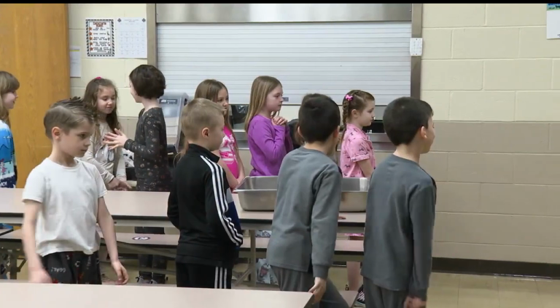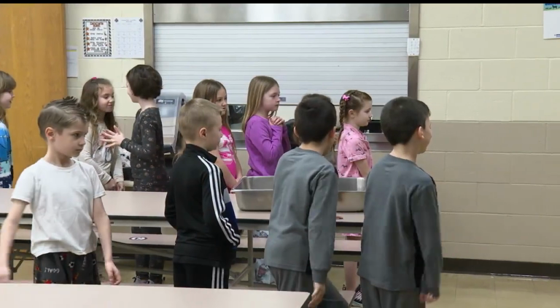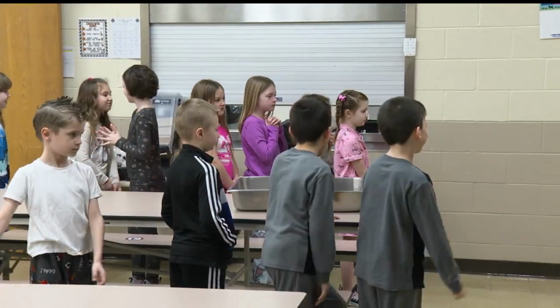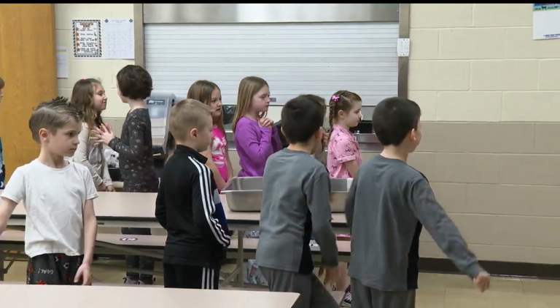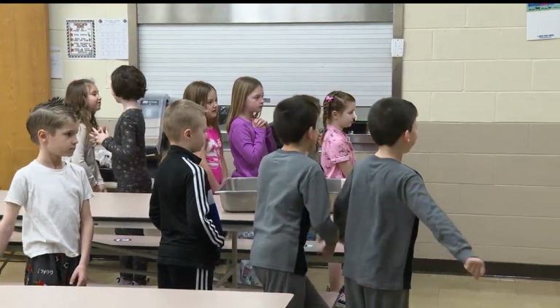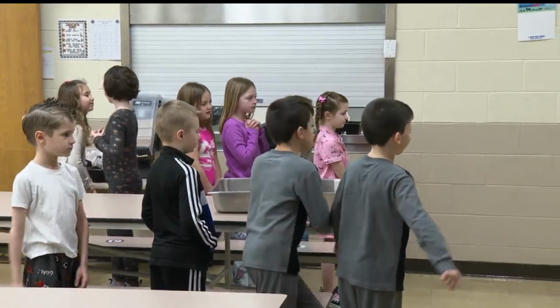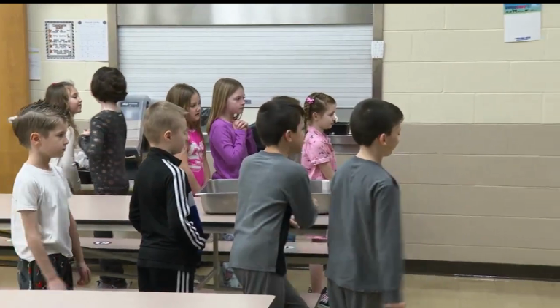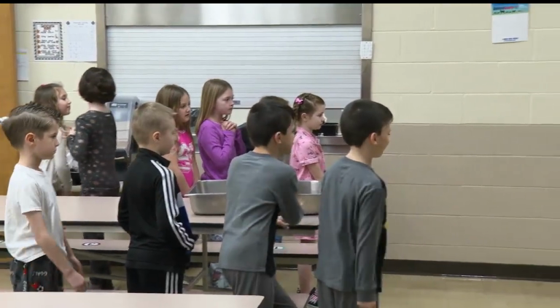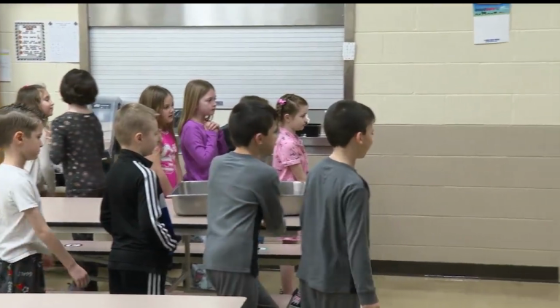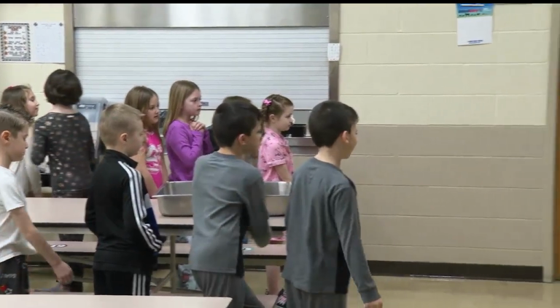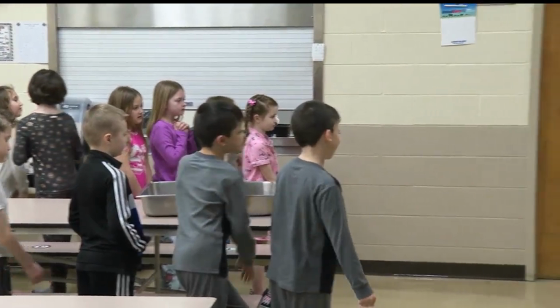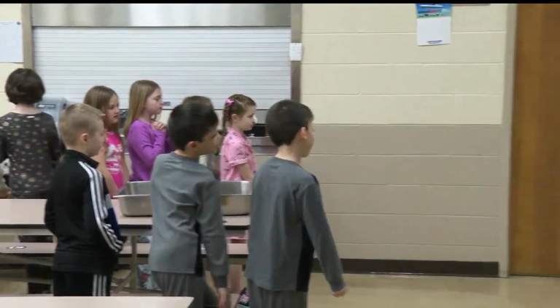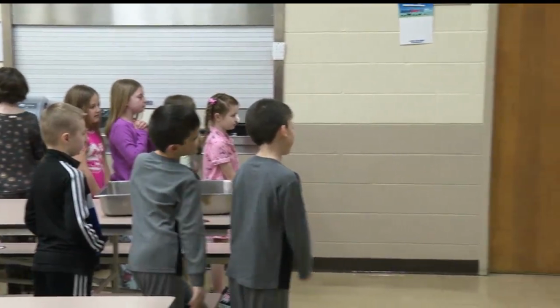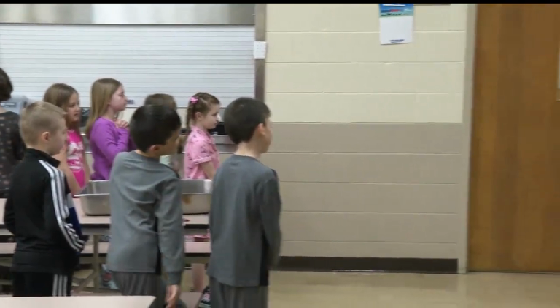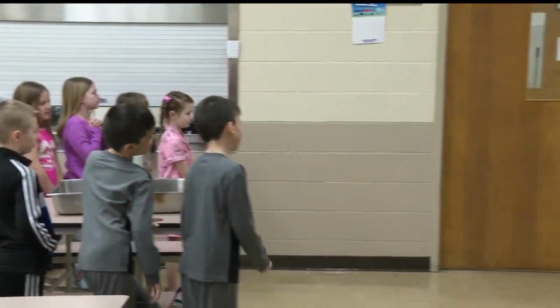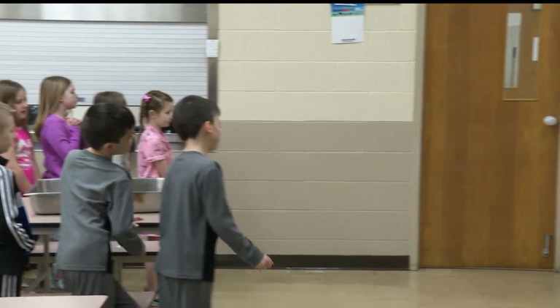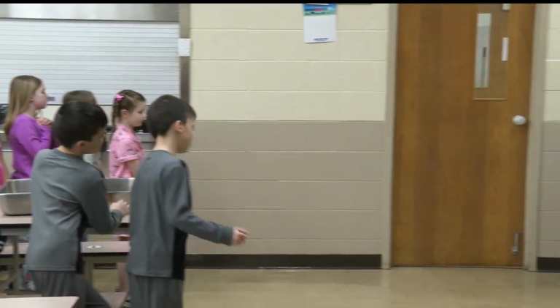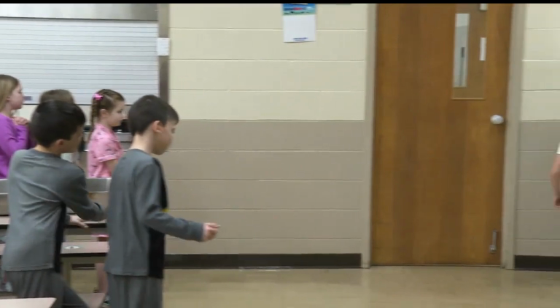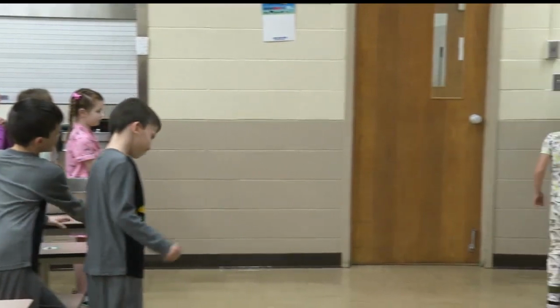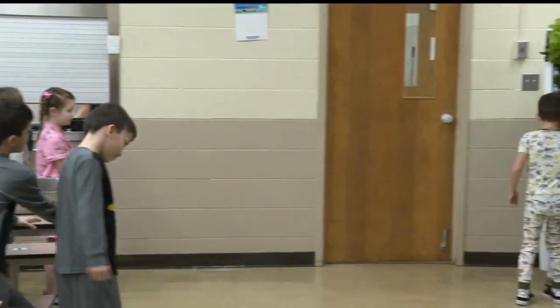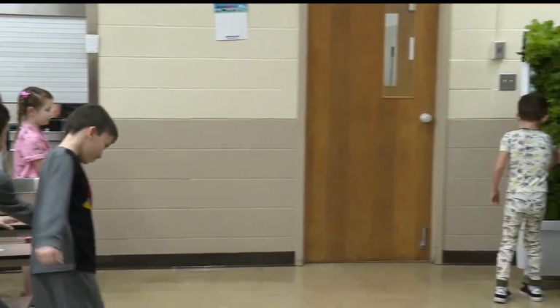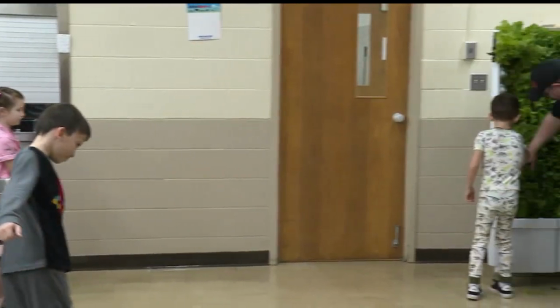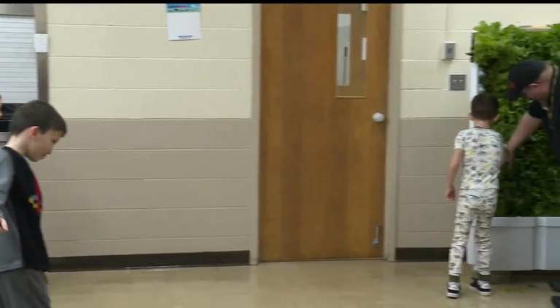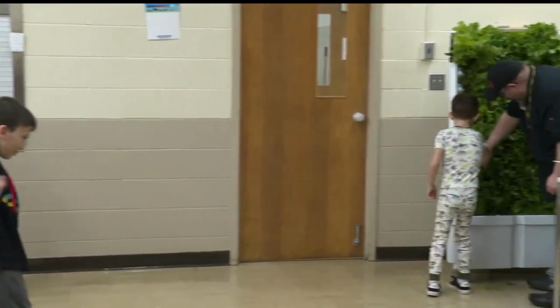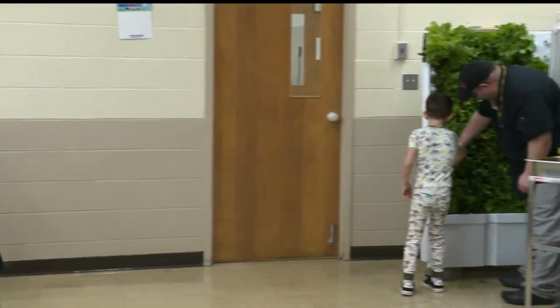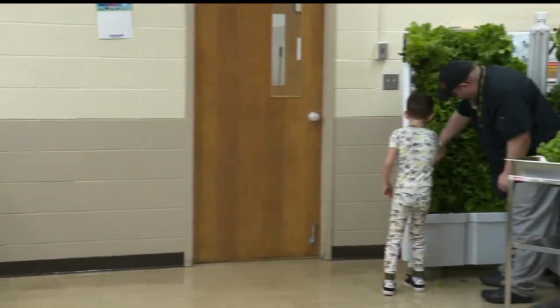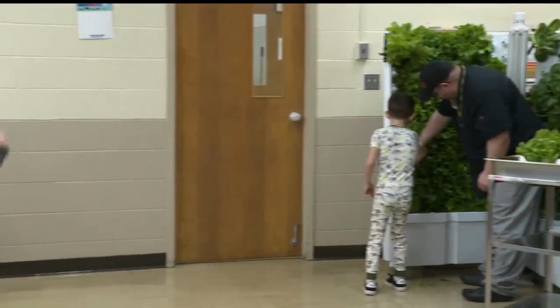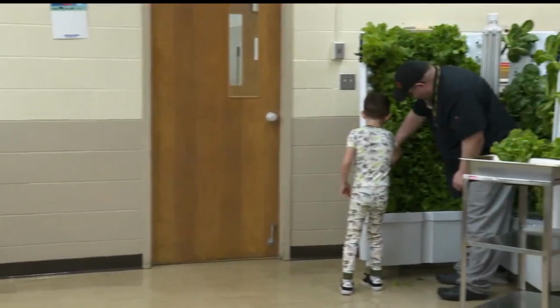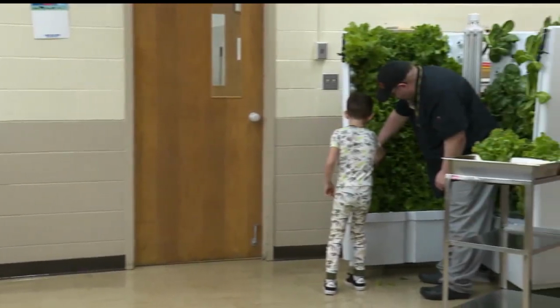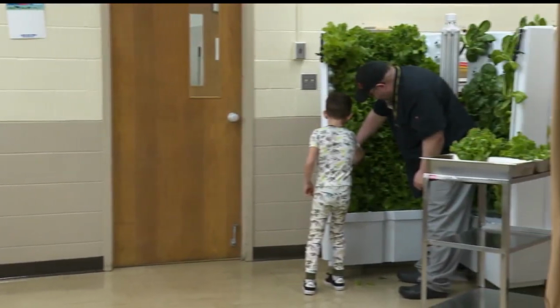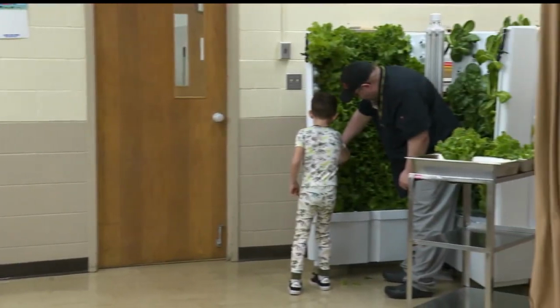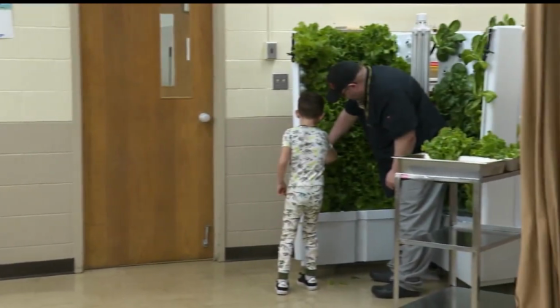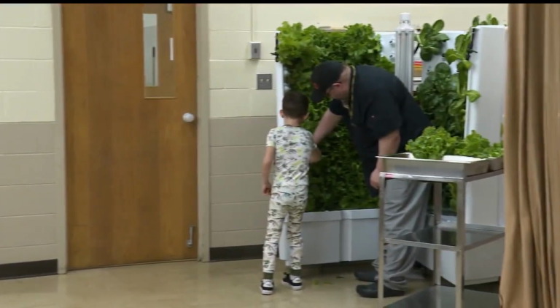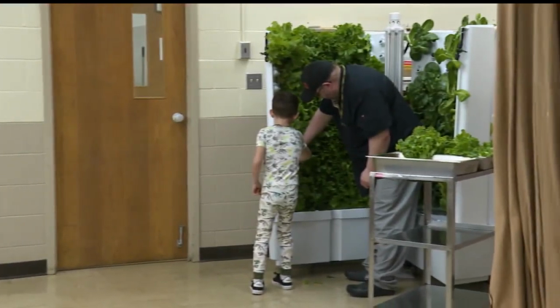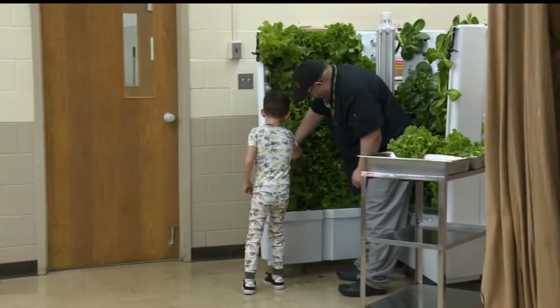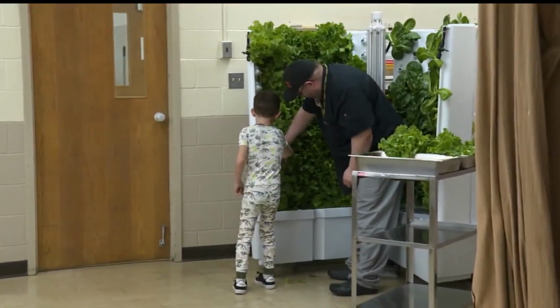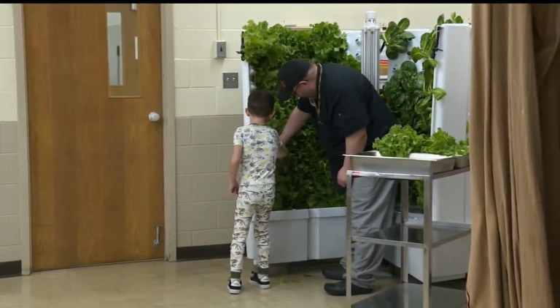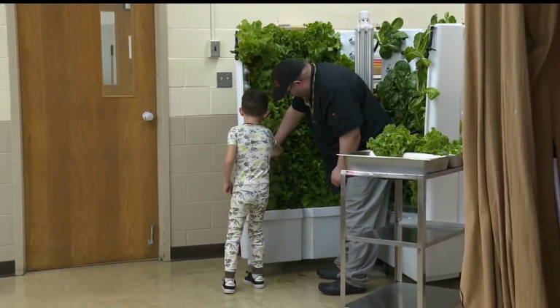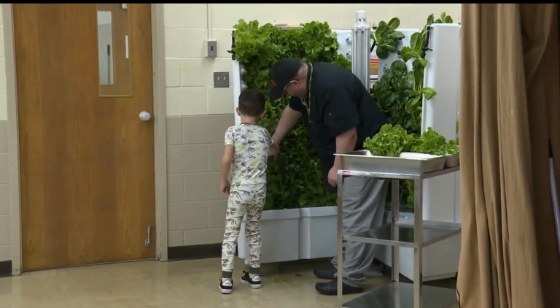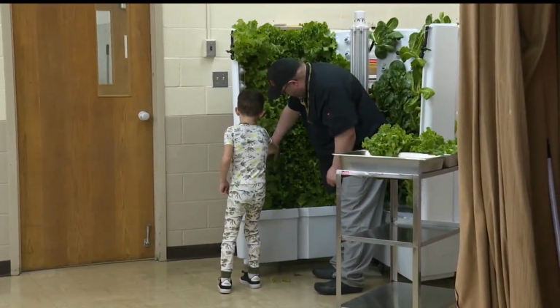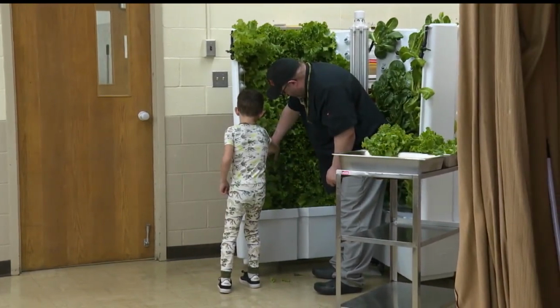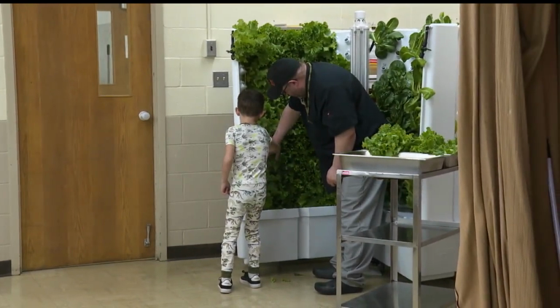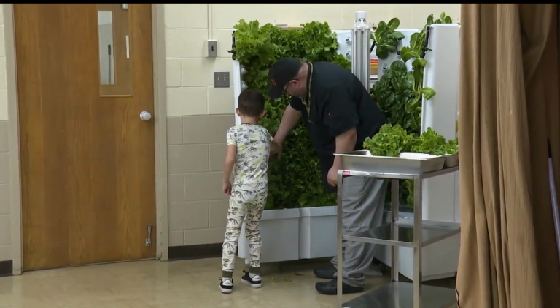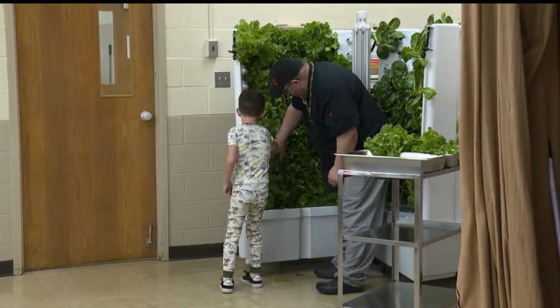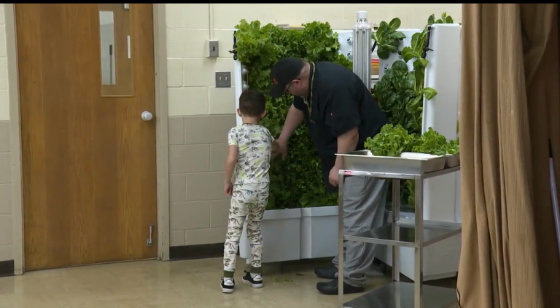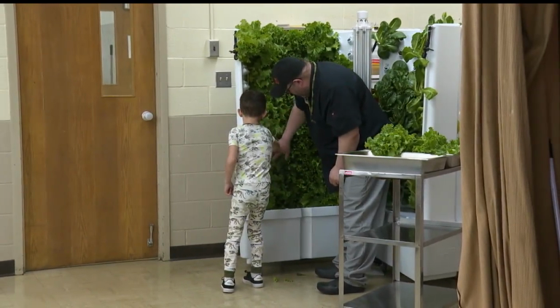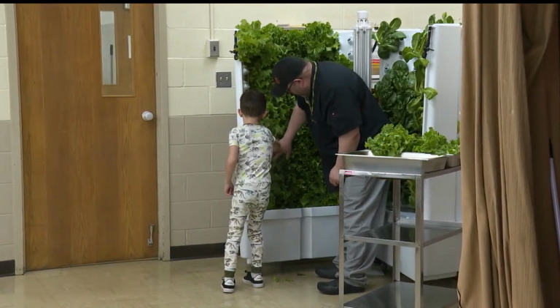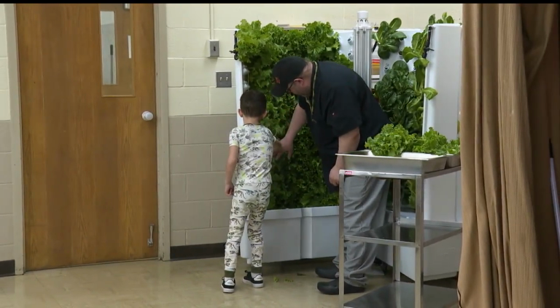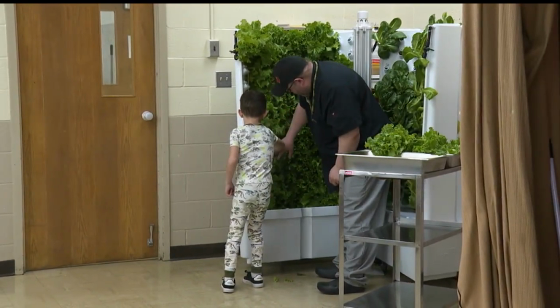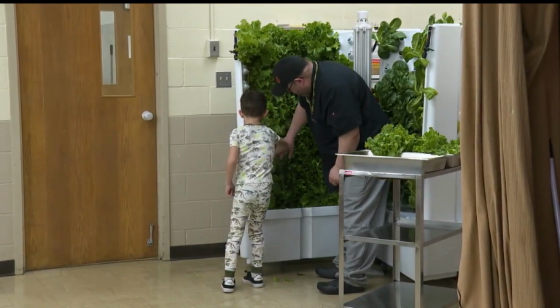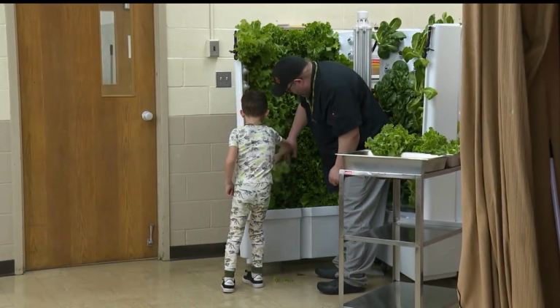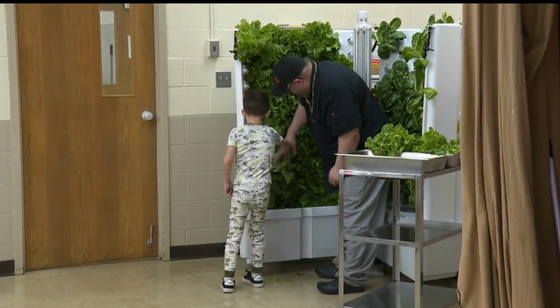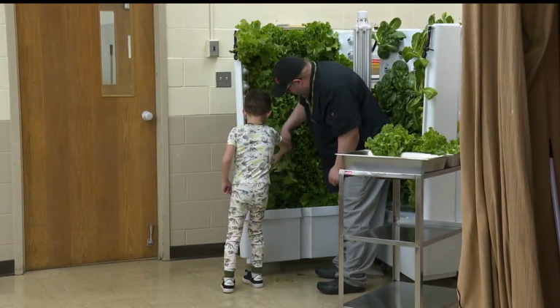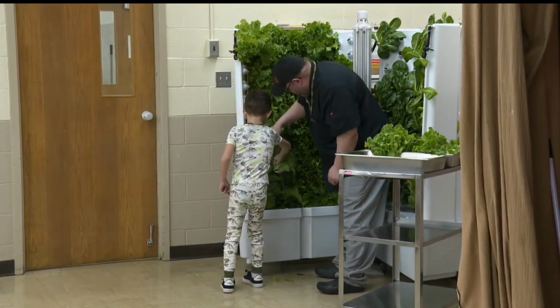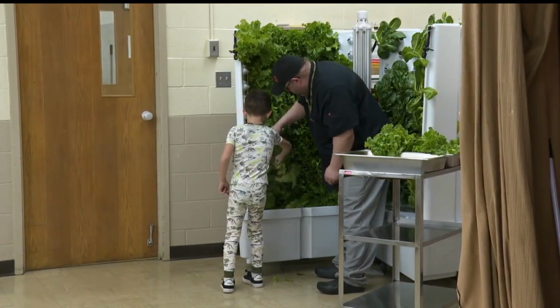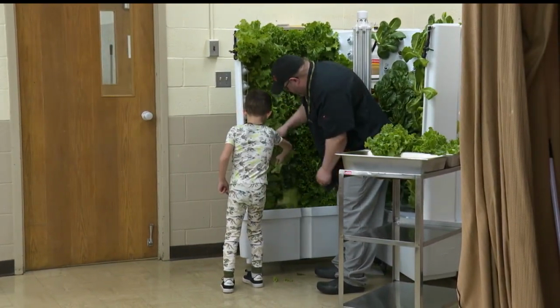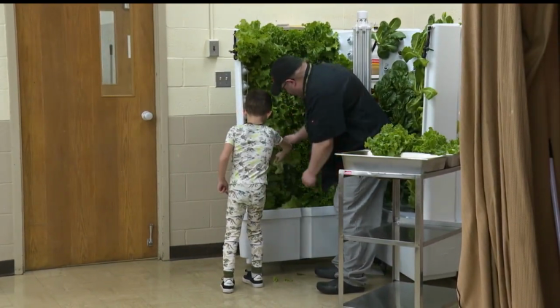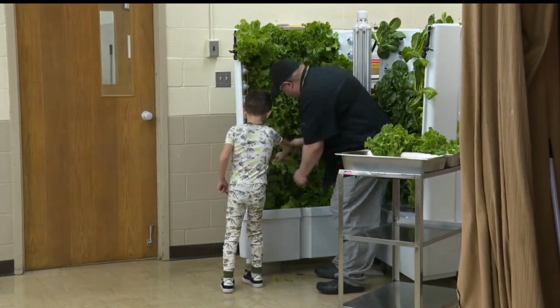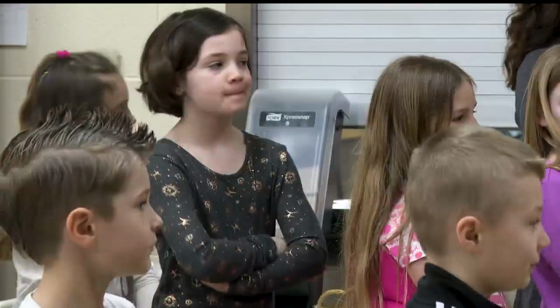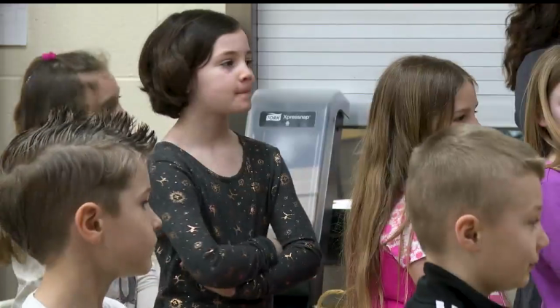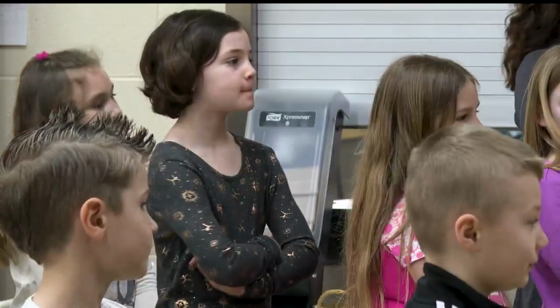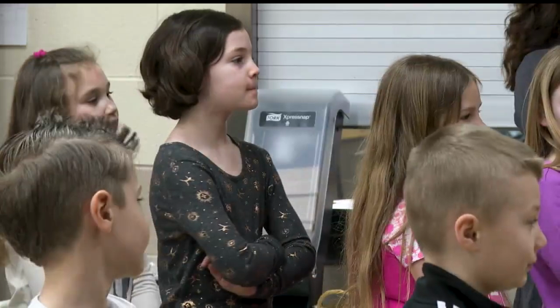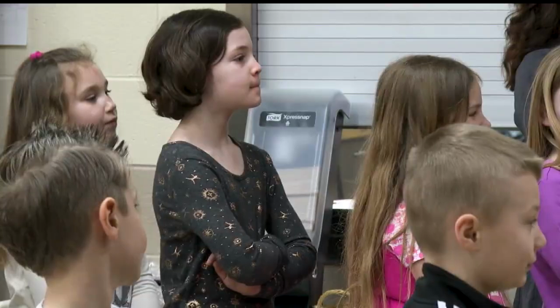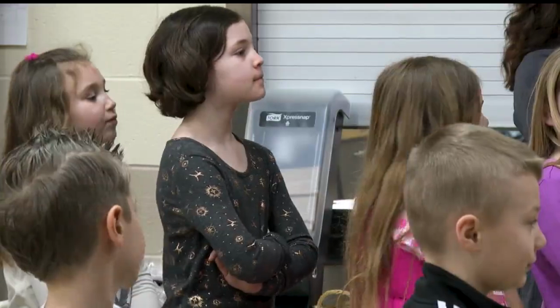You also might notice all the kids were in their pajamas — it was in celebration of Dr. Seuss and Read Across America week.